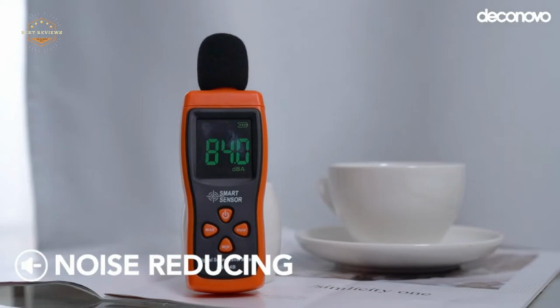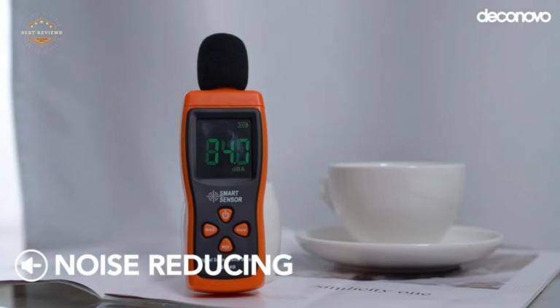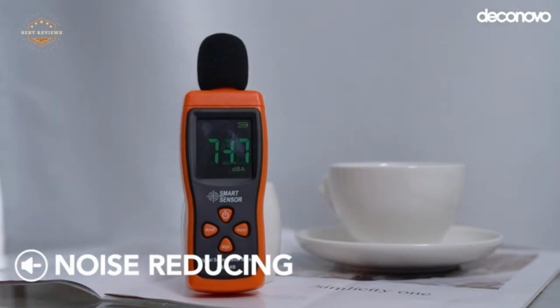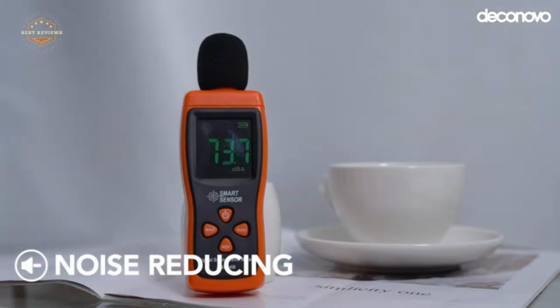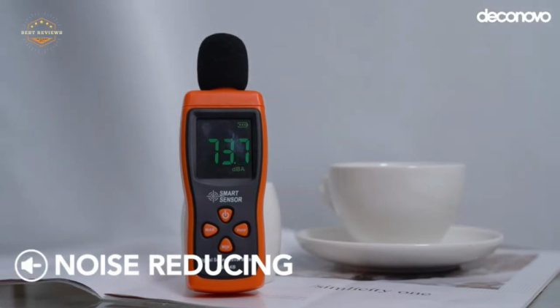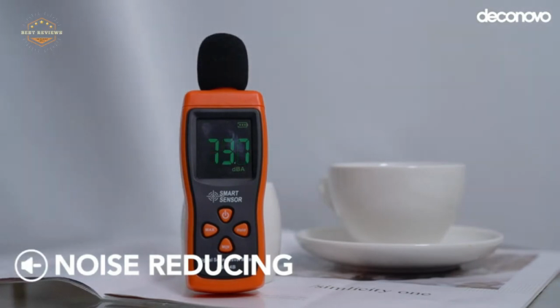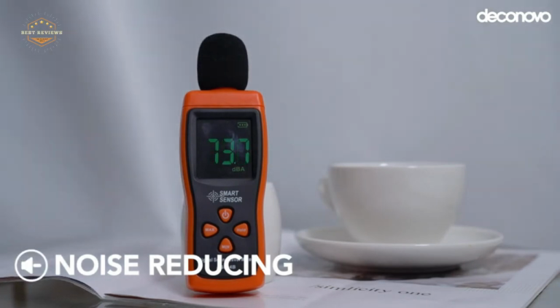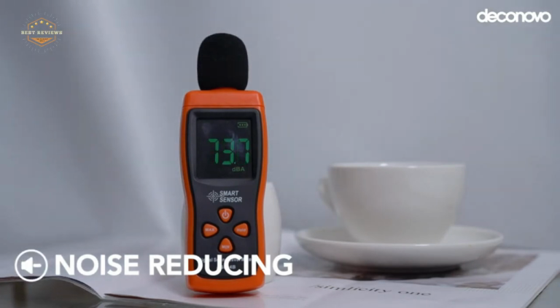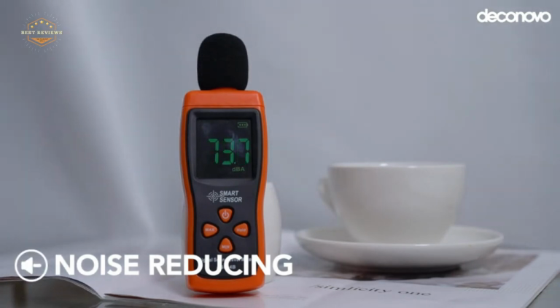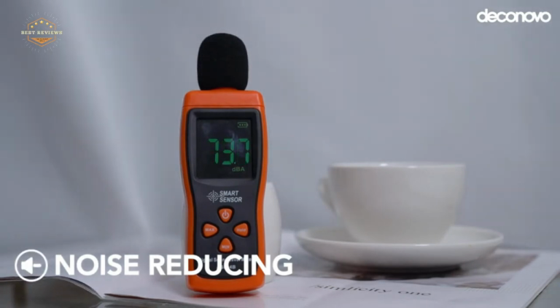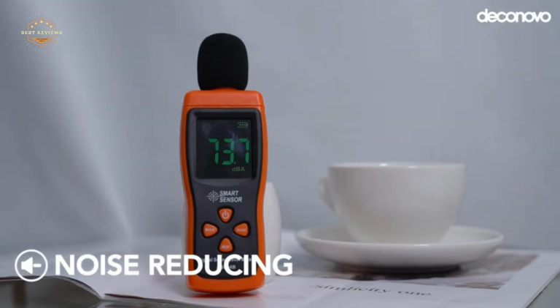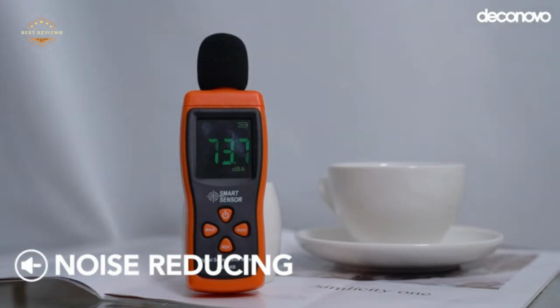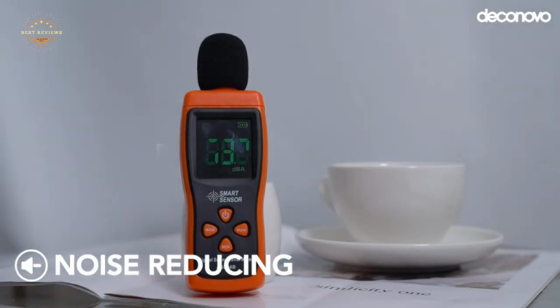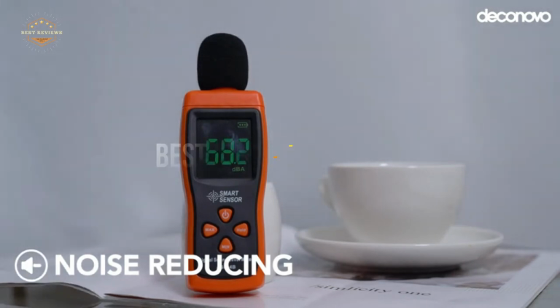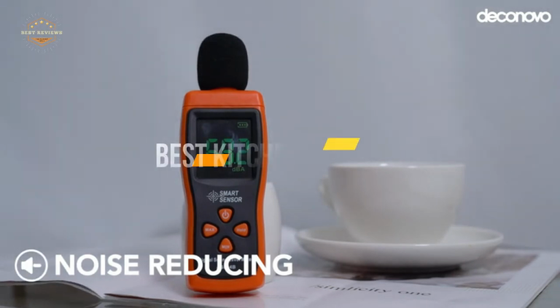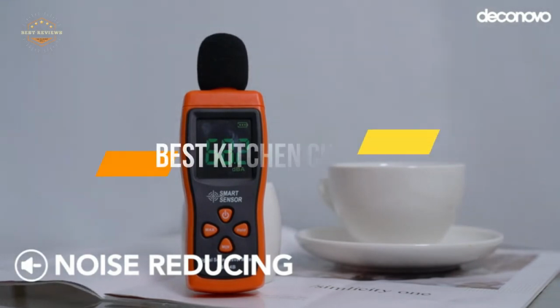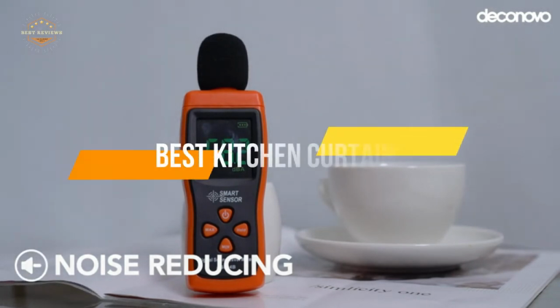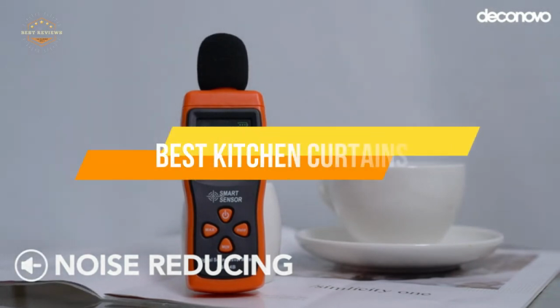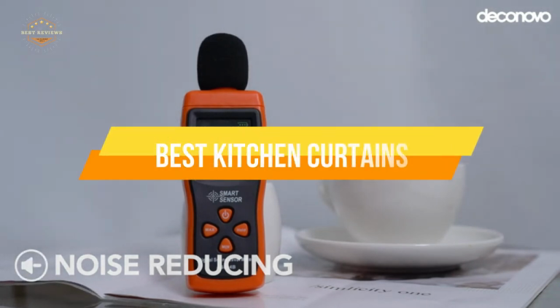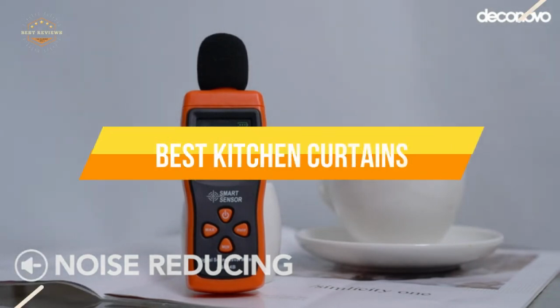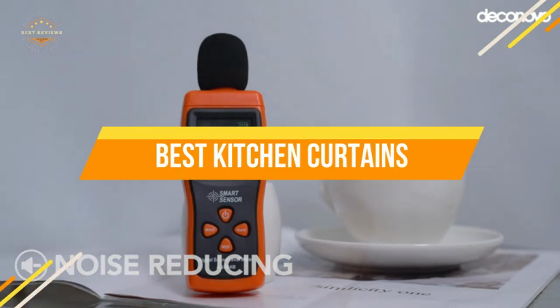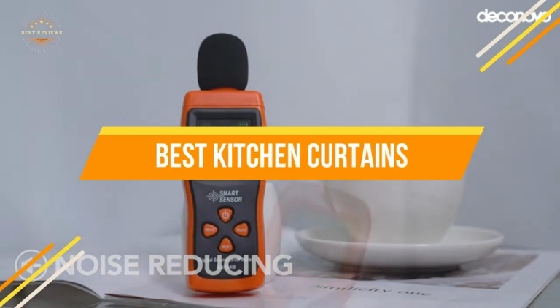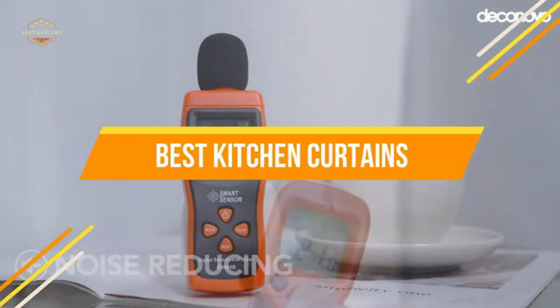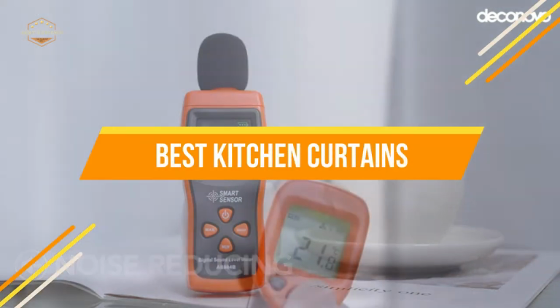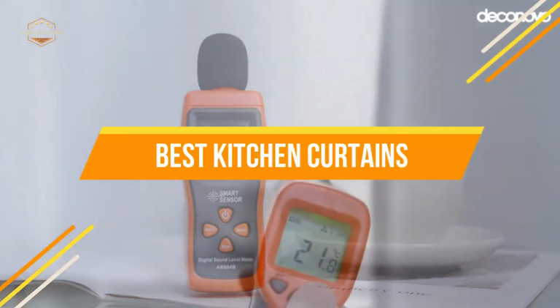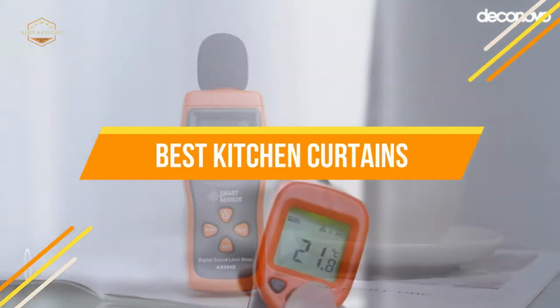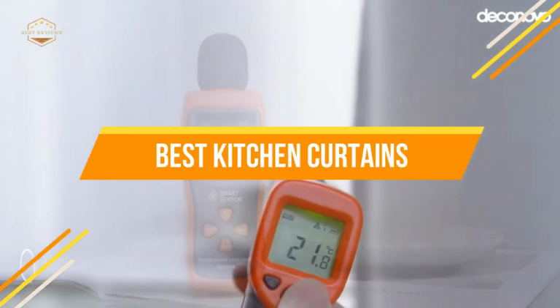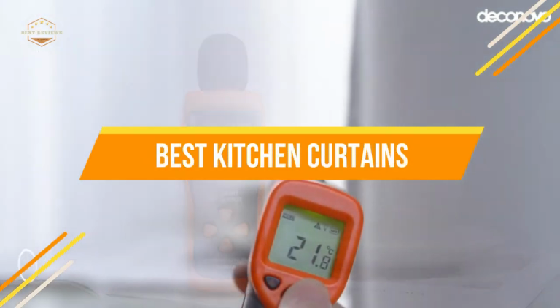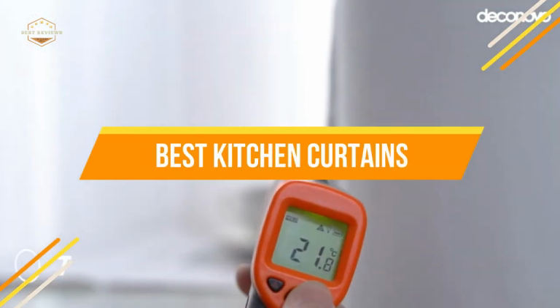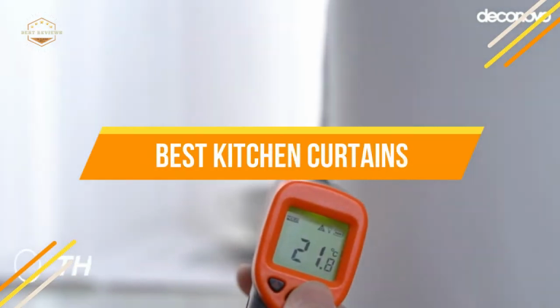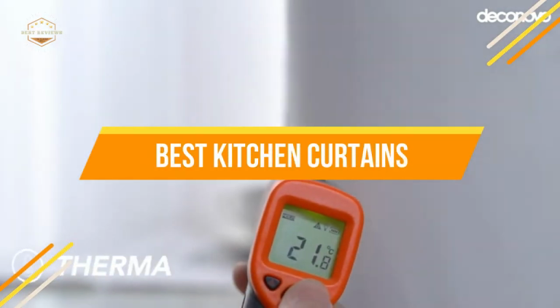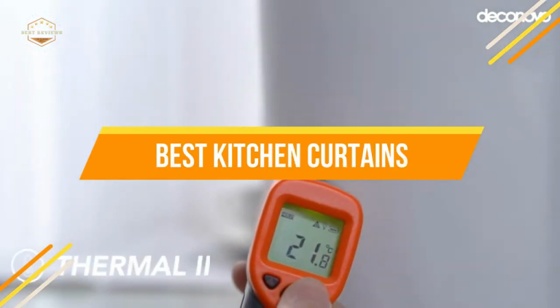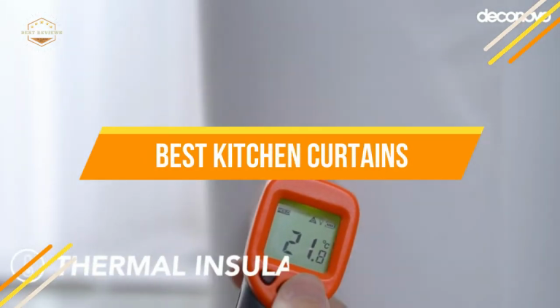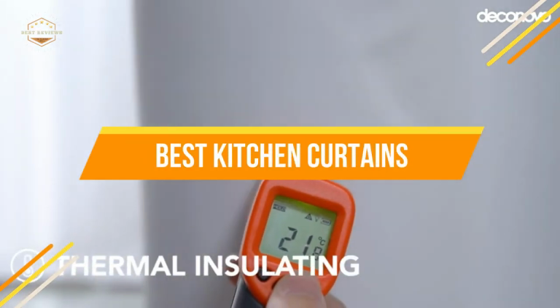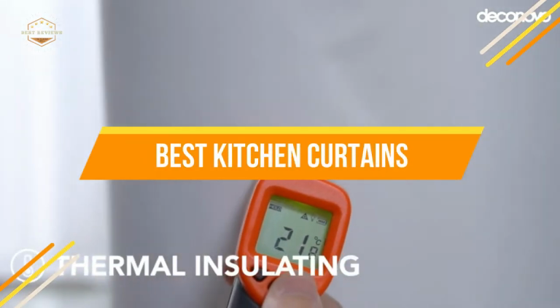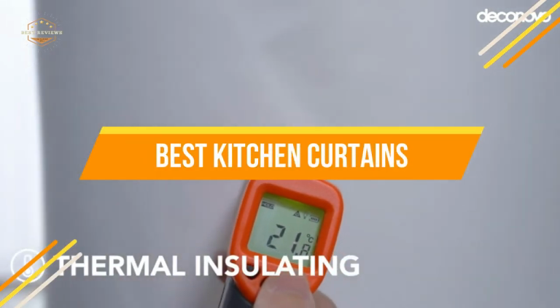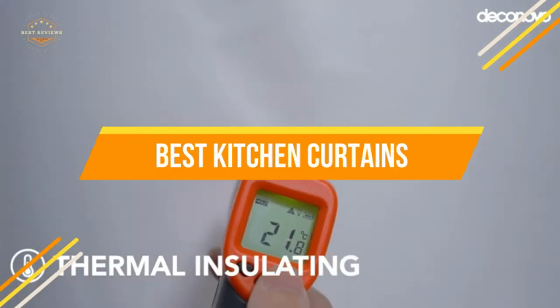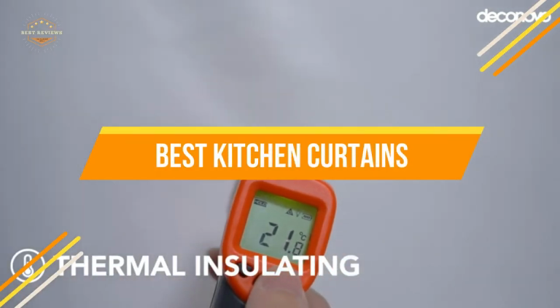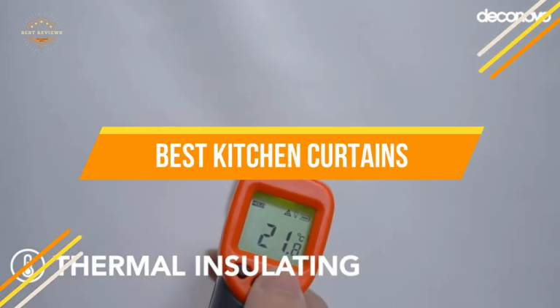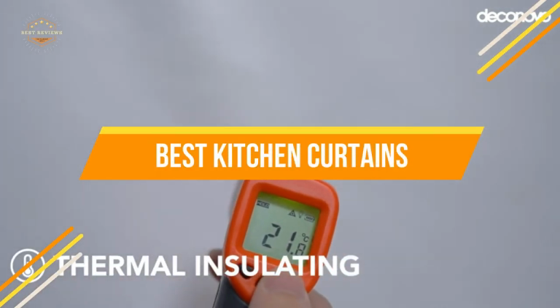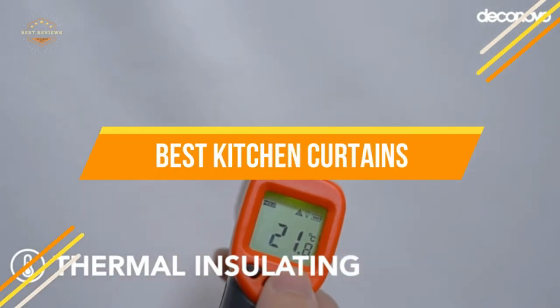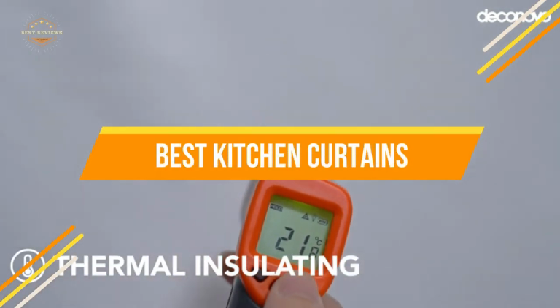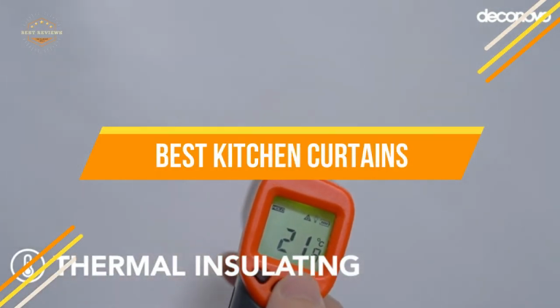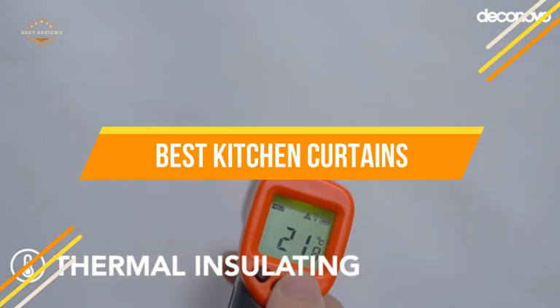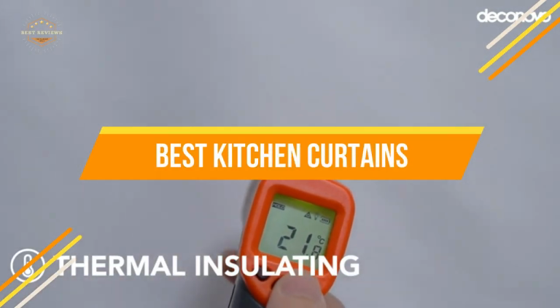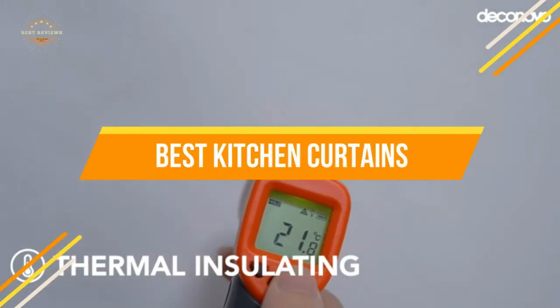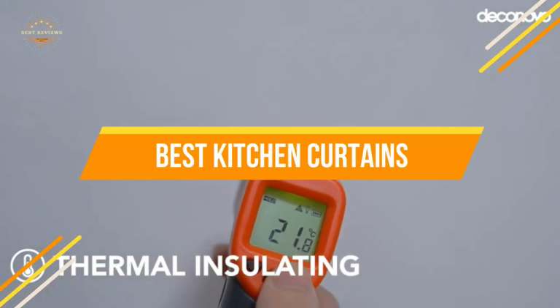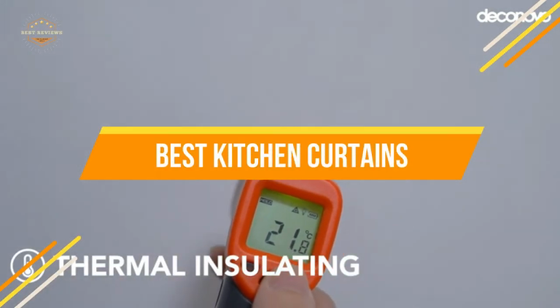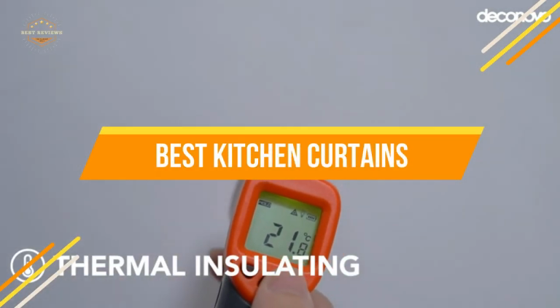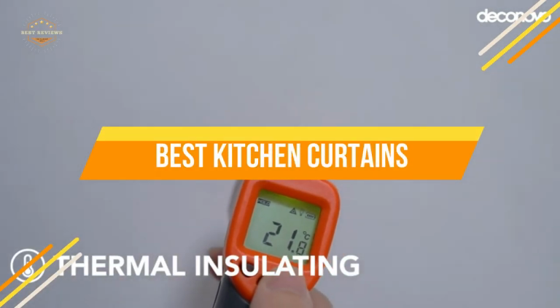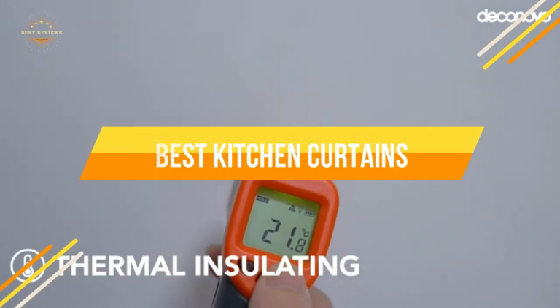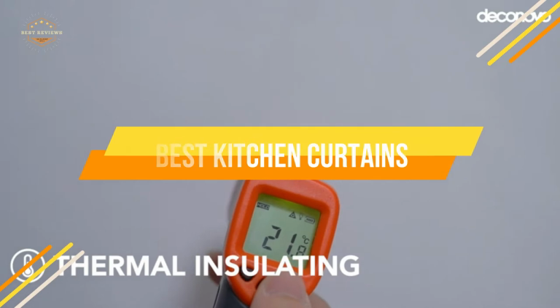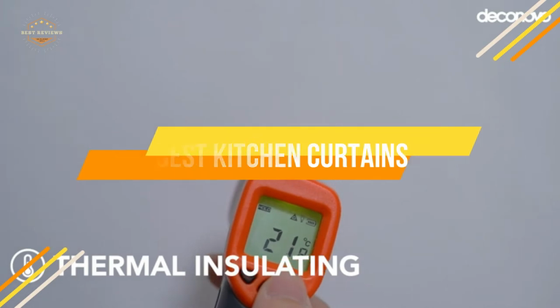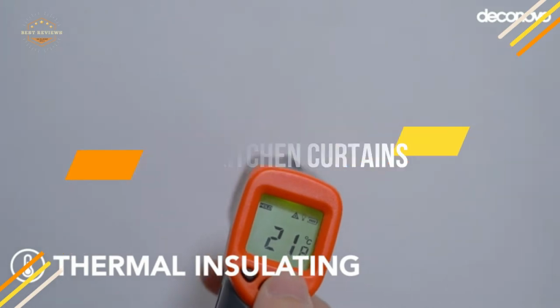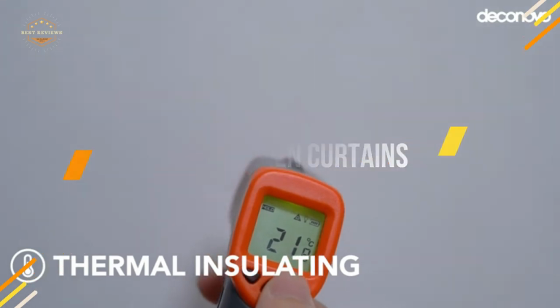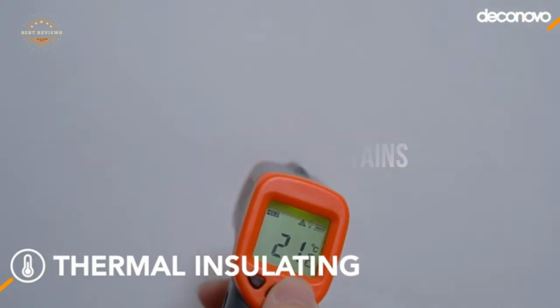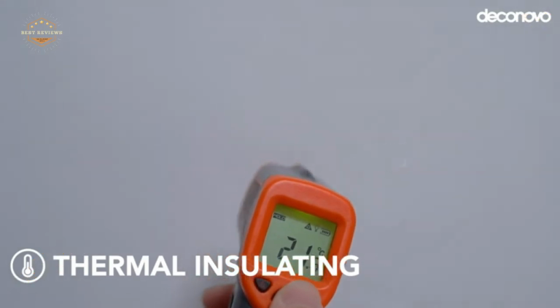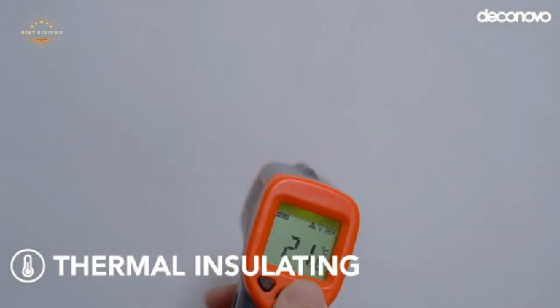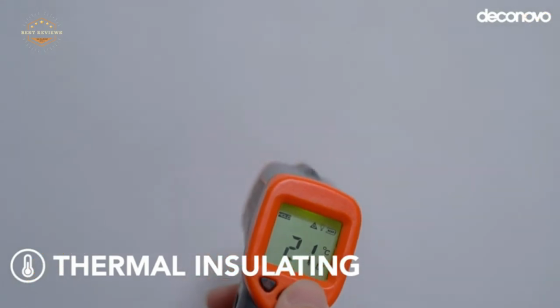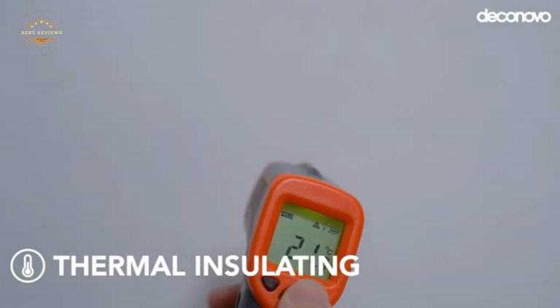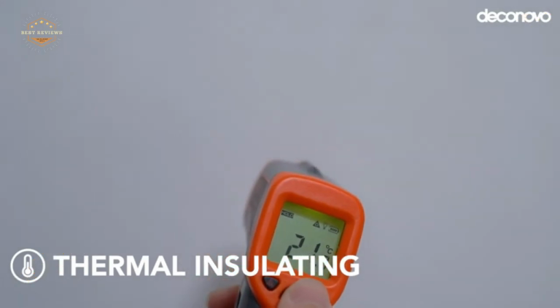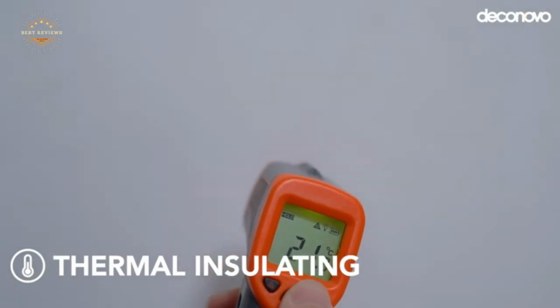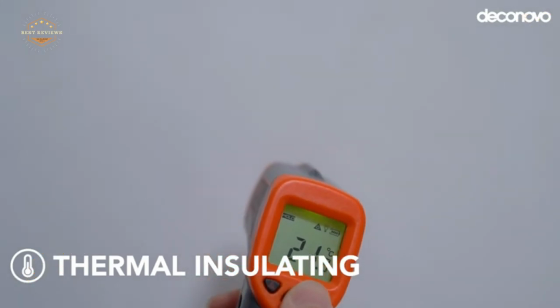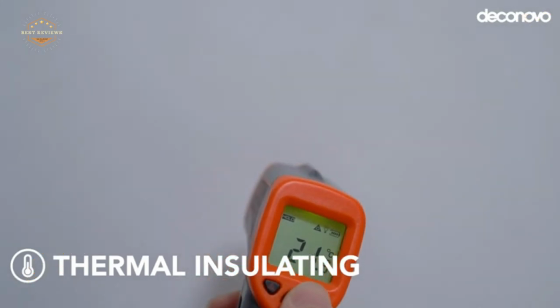In today's video, we will show you the top 5 best kitchen curtains. So, let's get started.